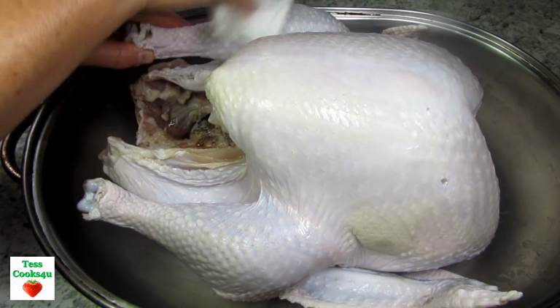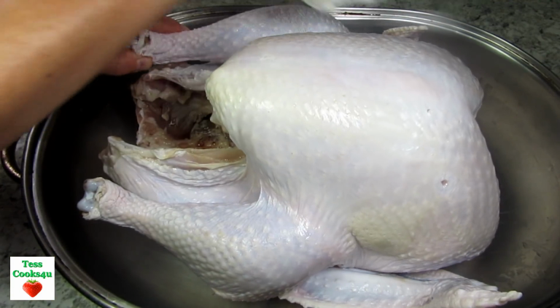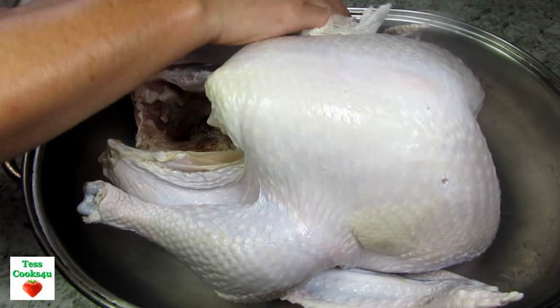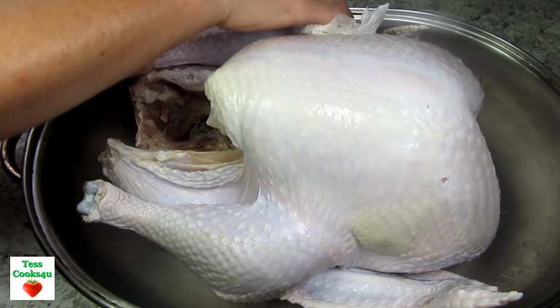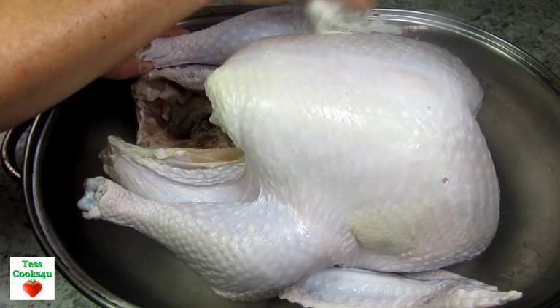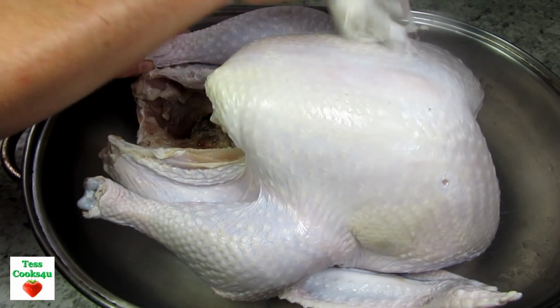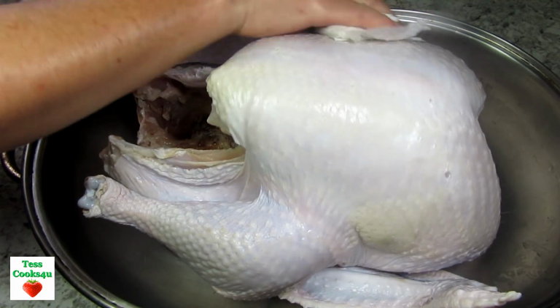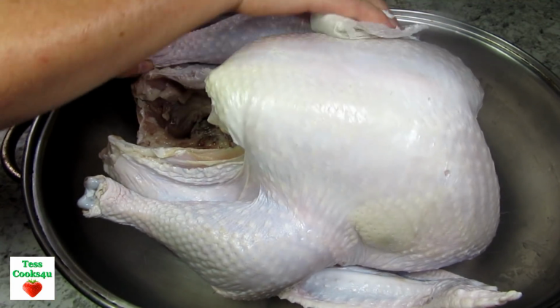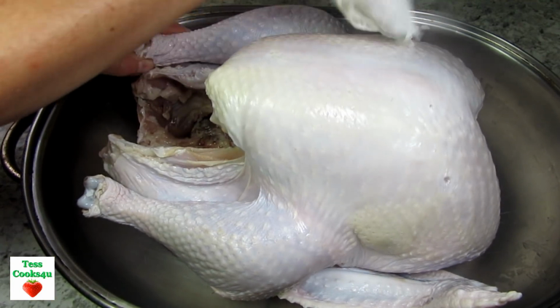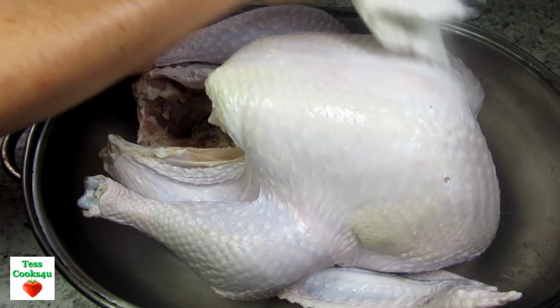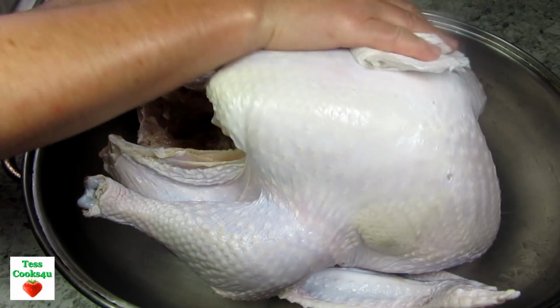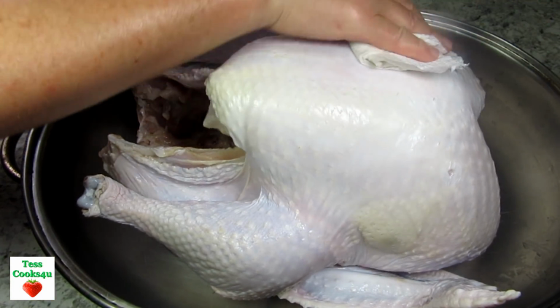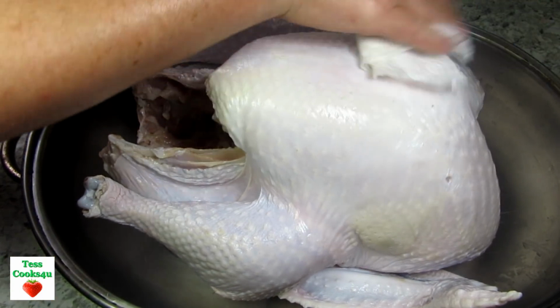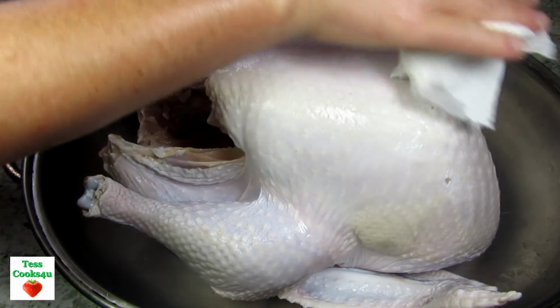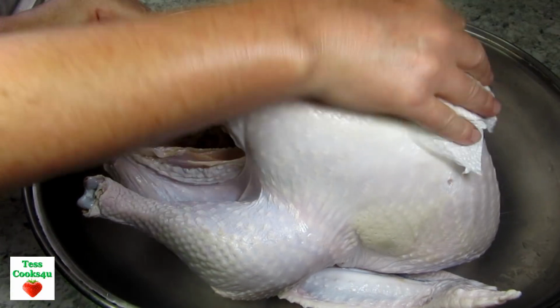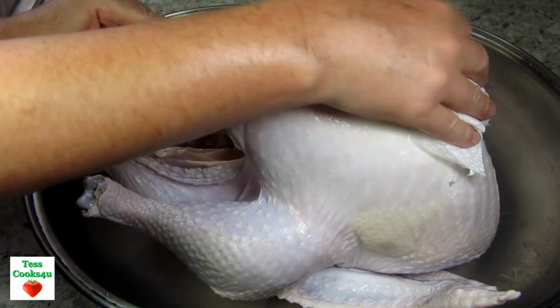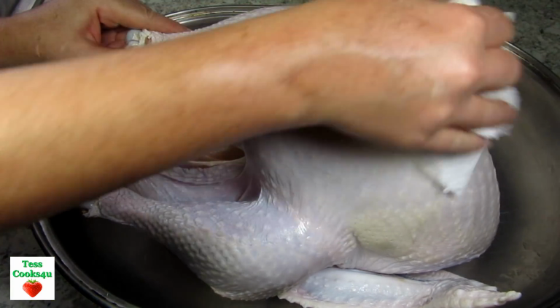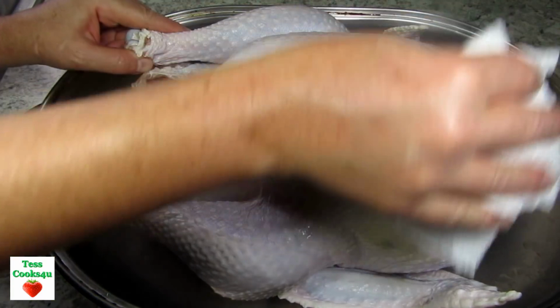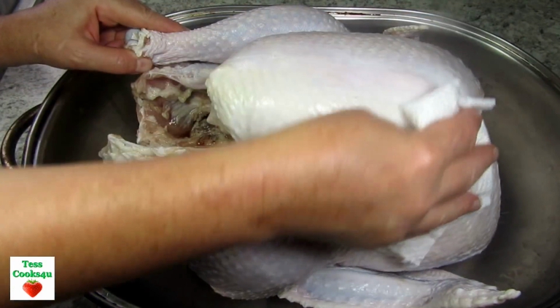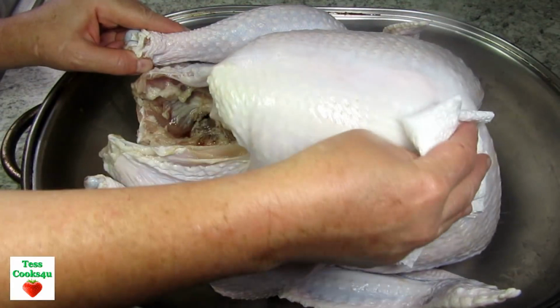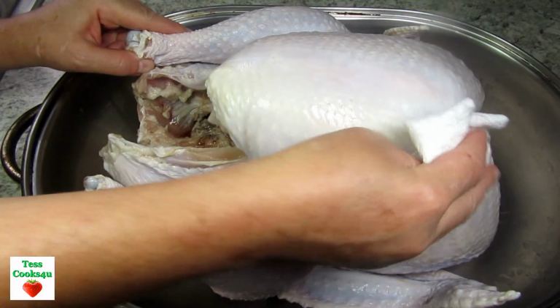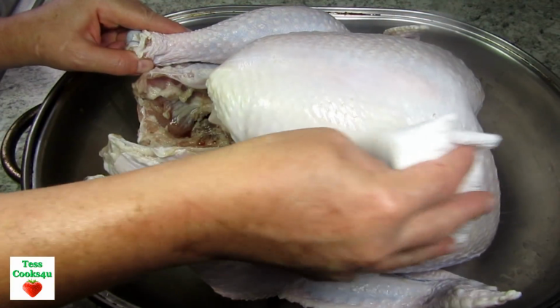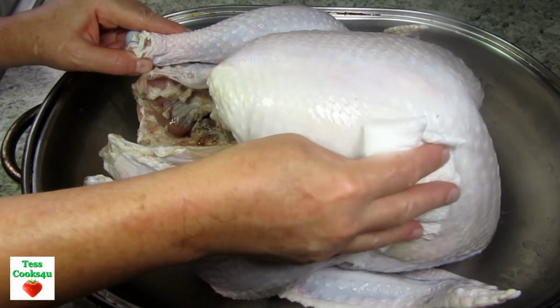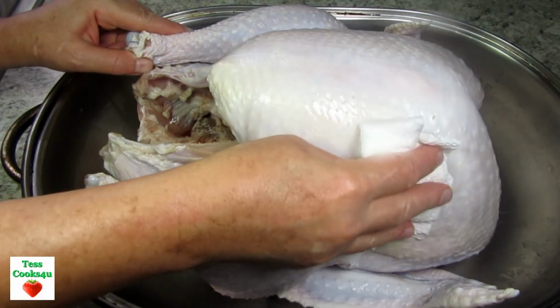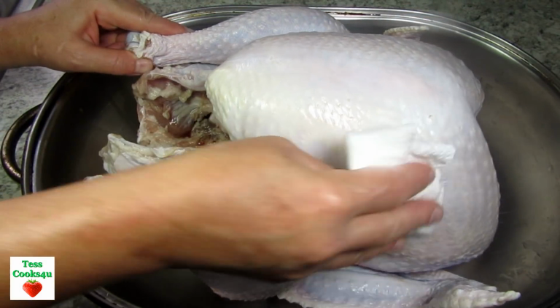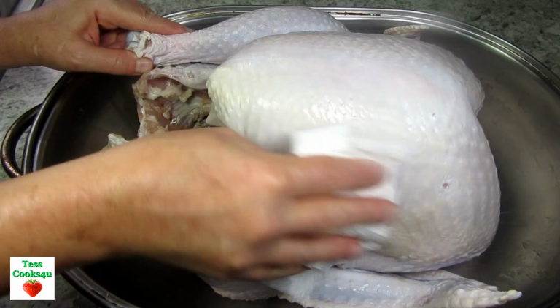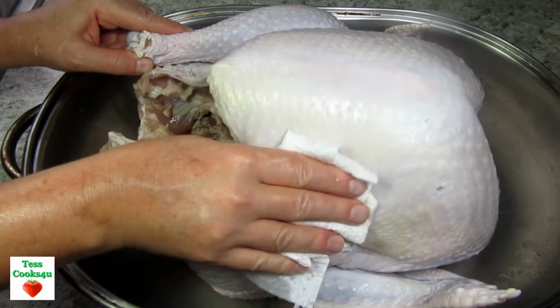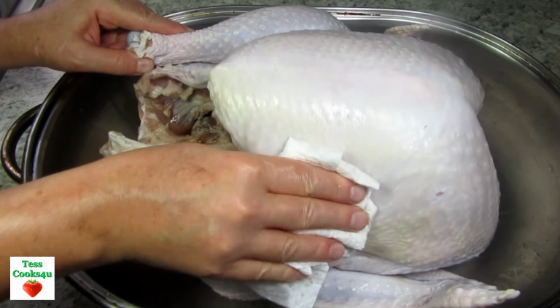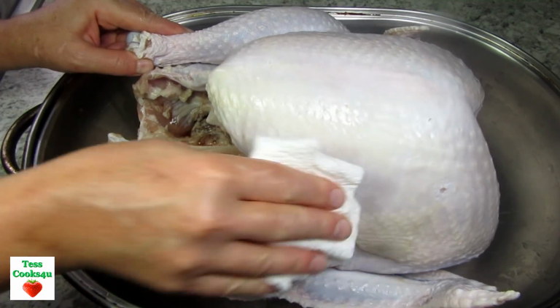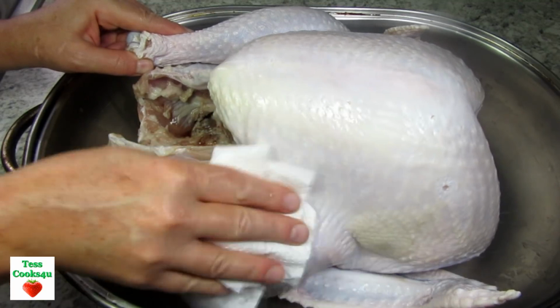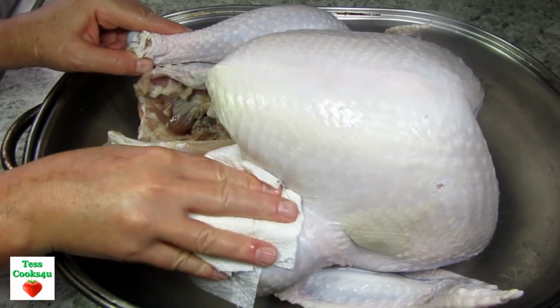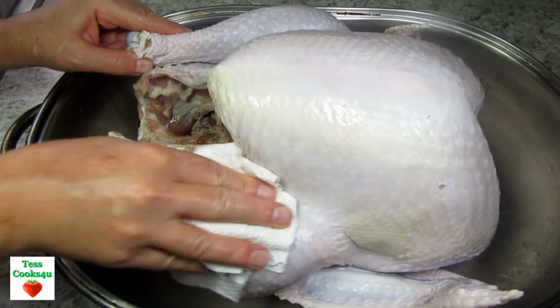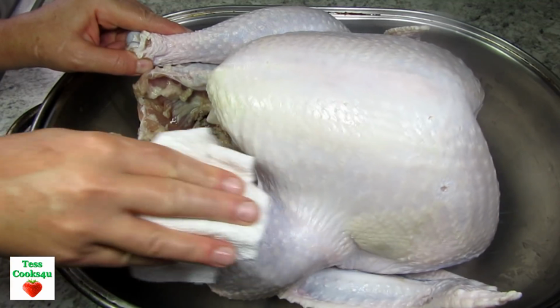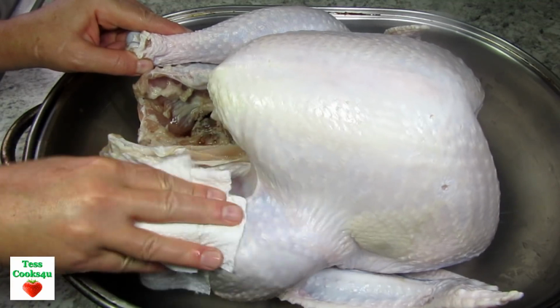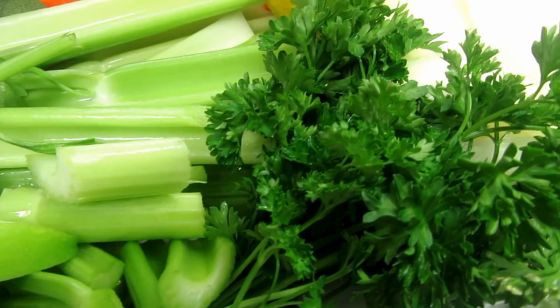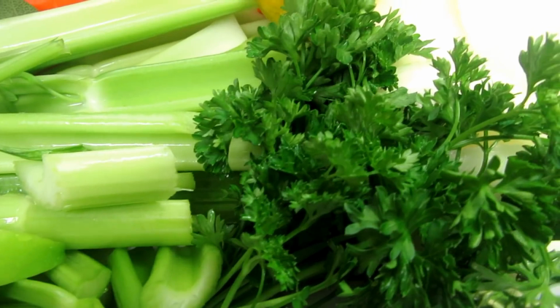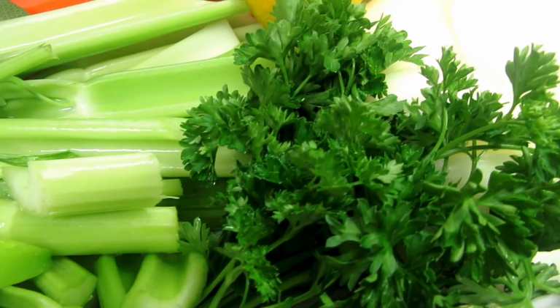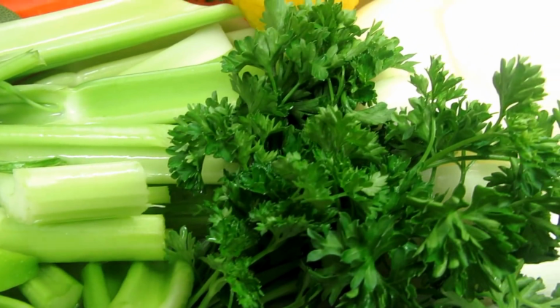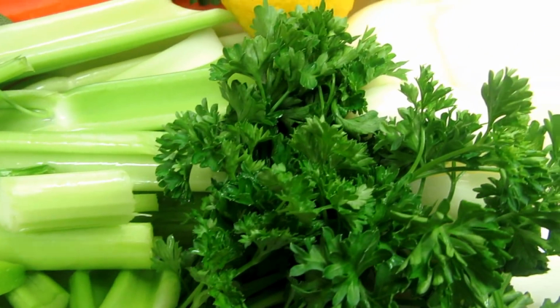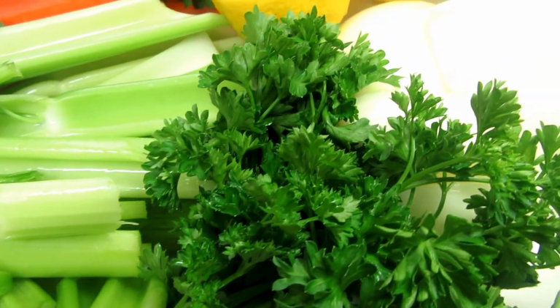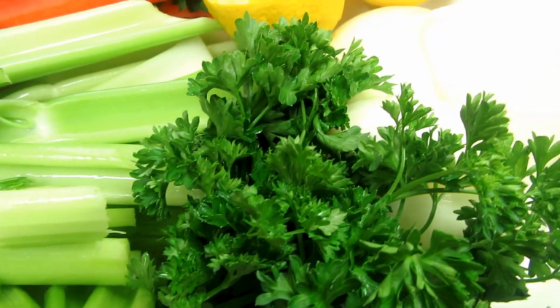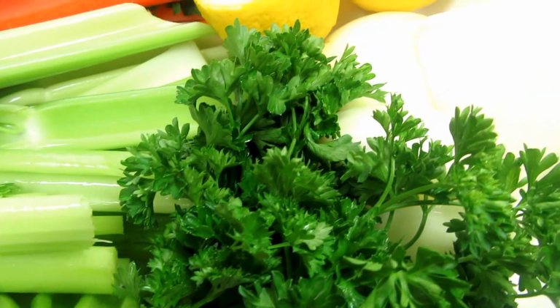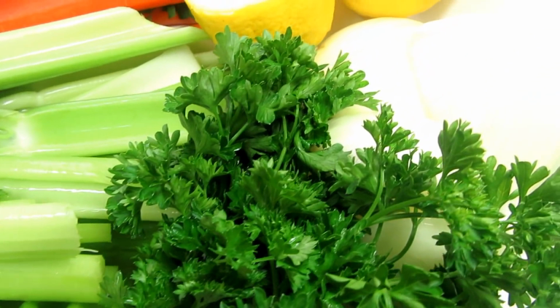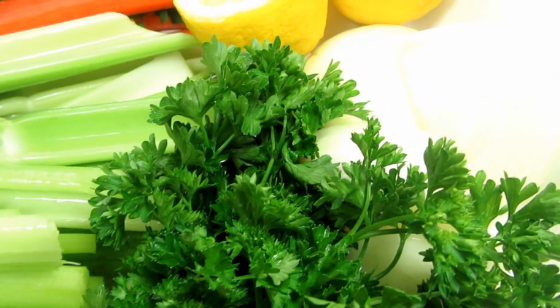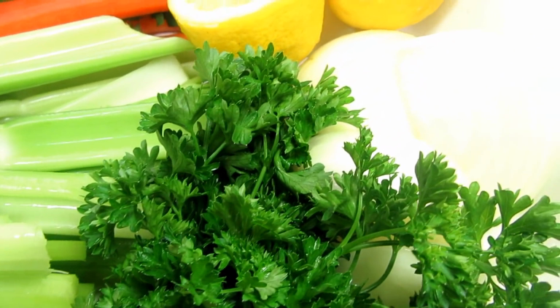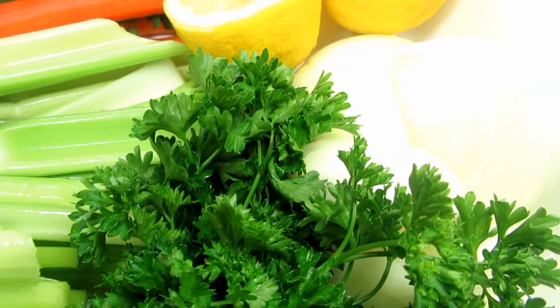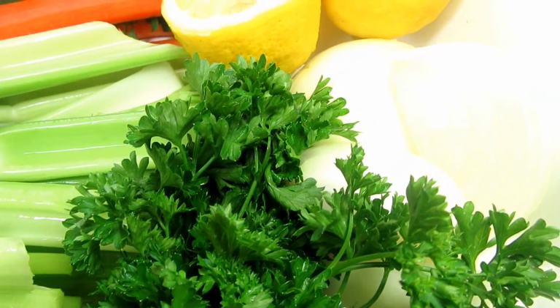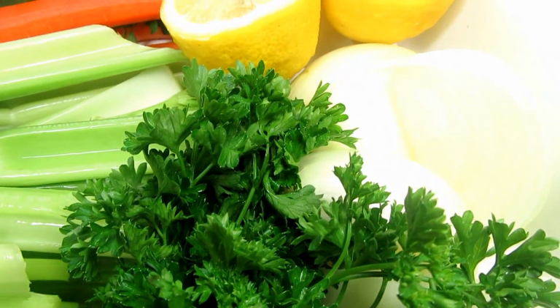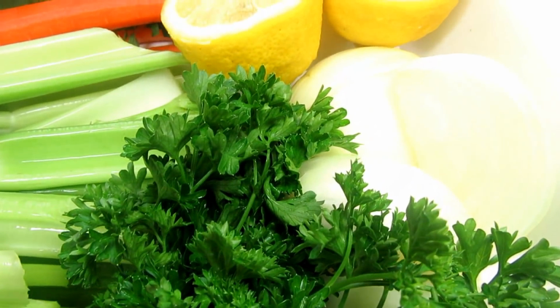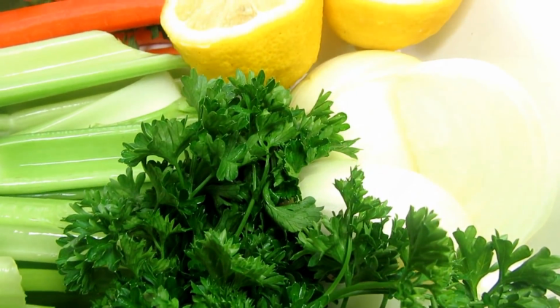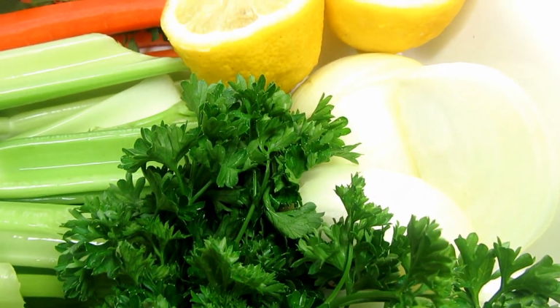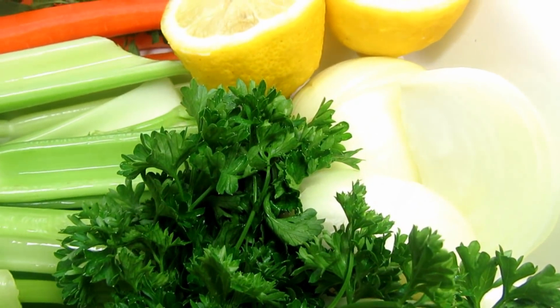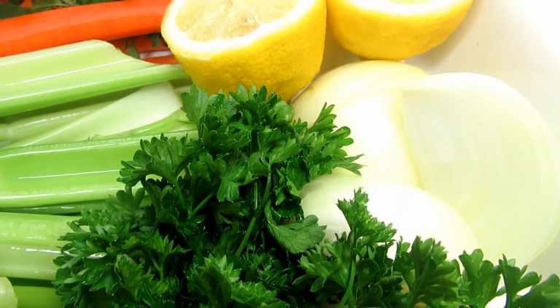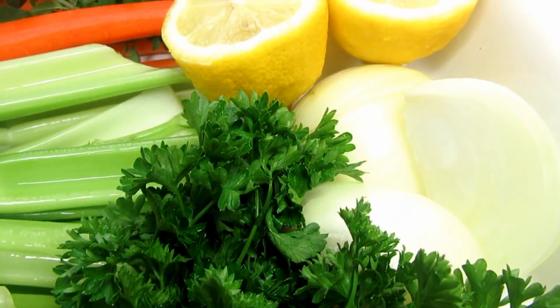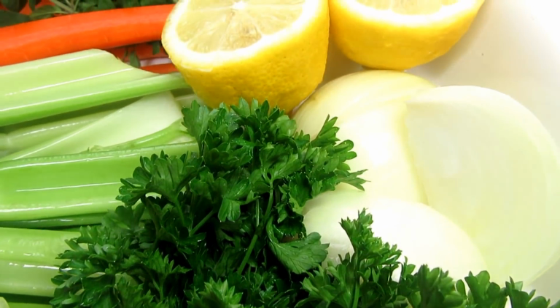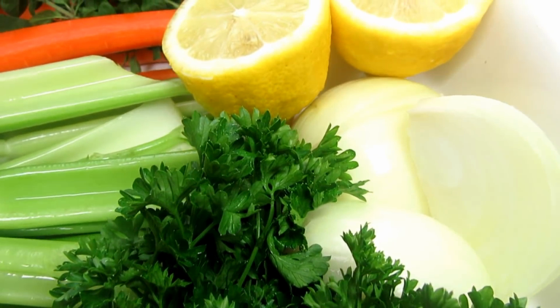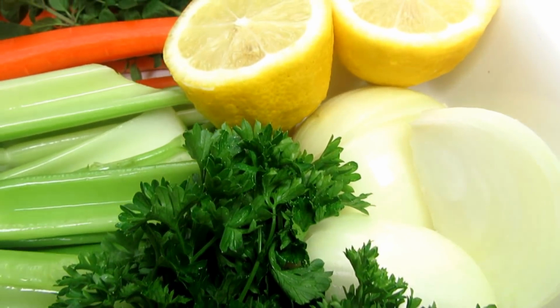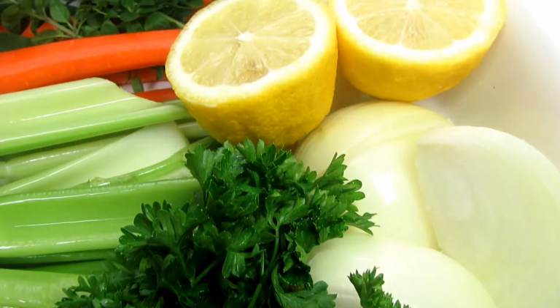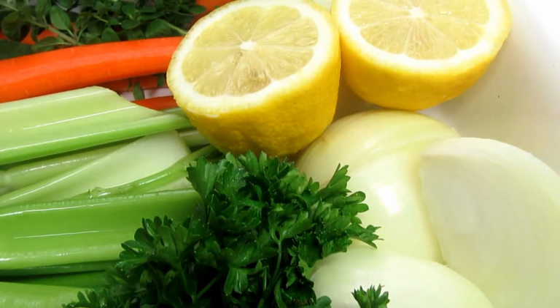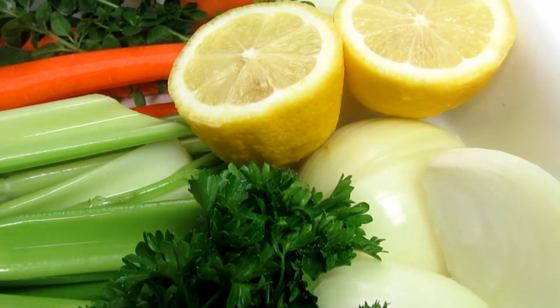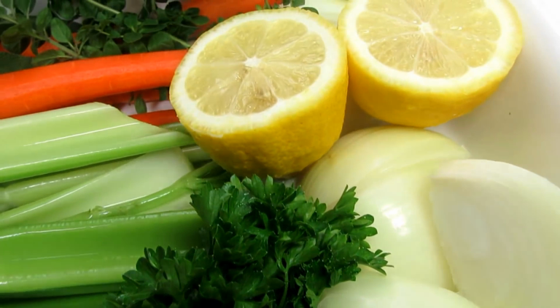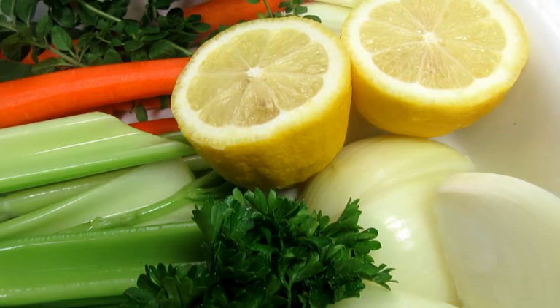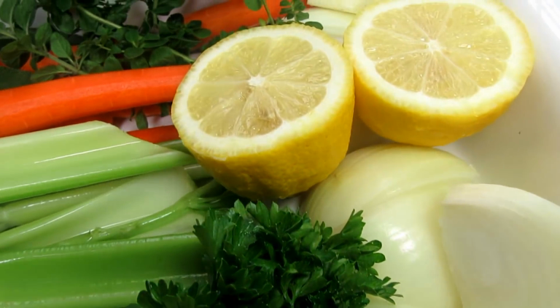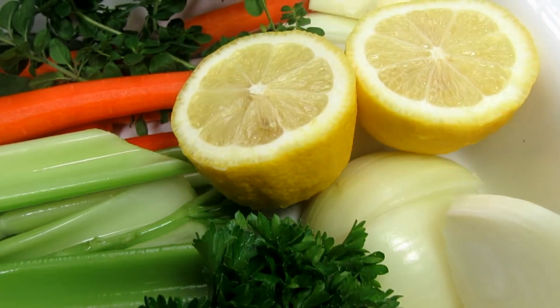I'm starting by patting the turkey dry, then seasoning the inside cavity with some salt and pepper.